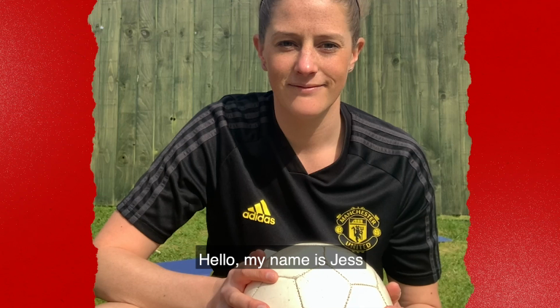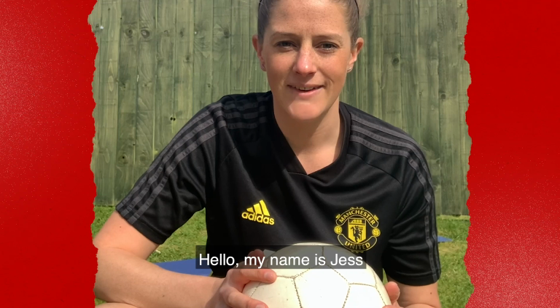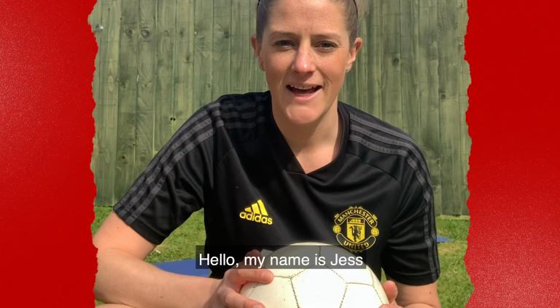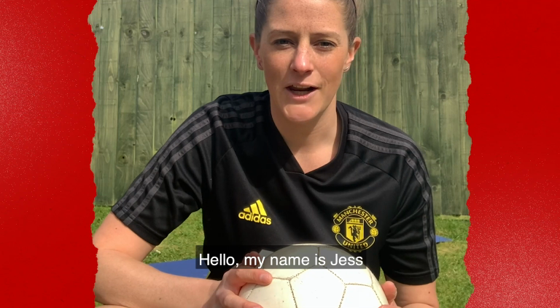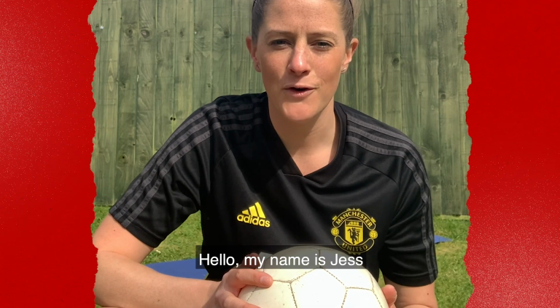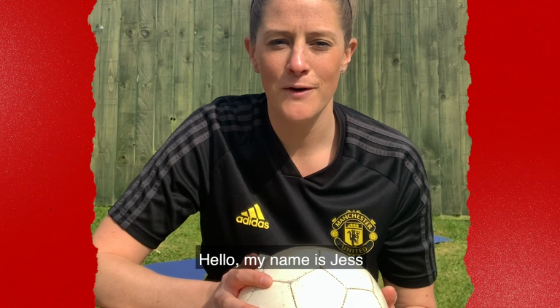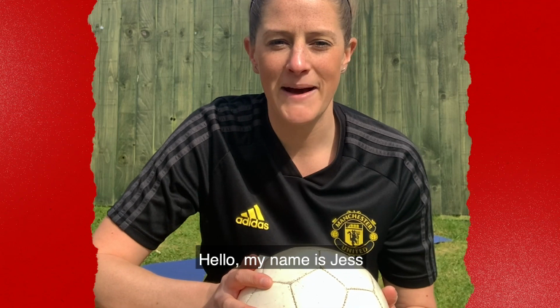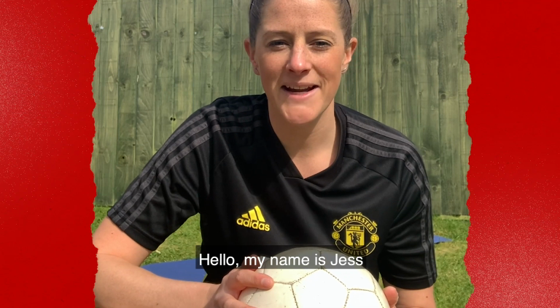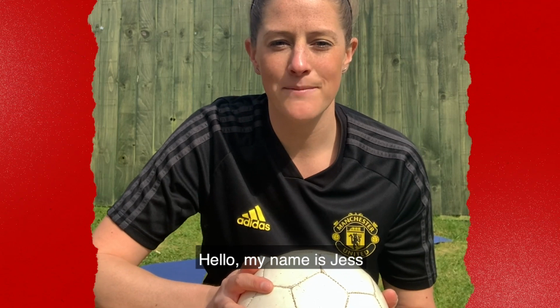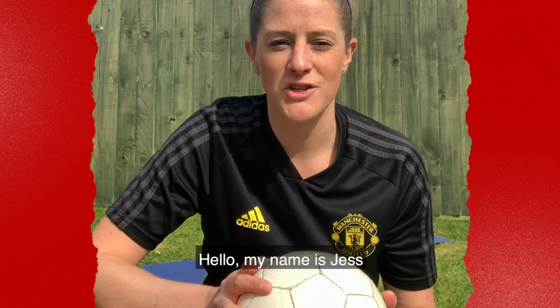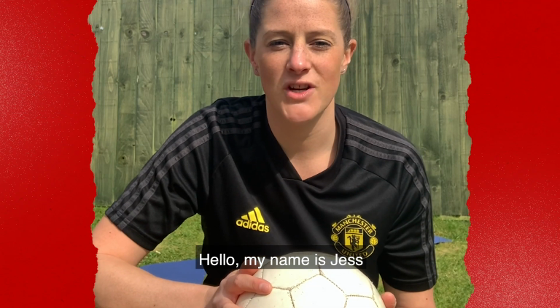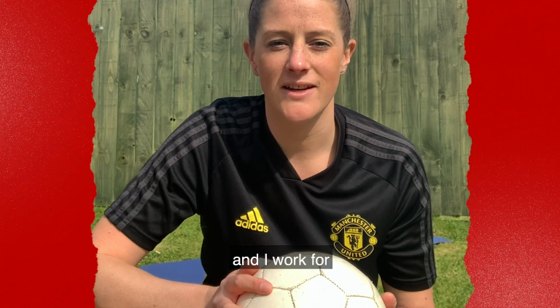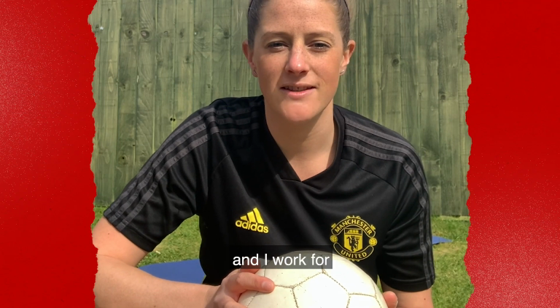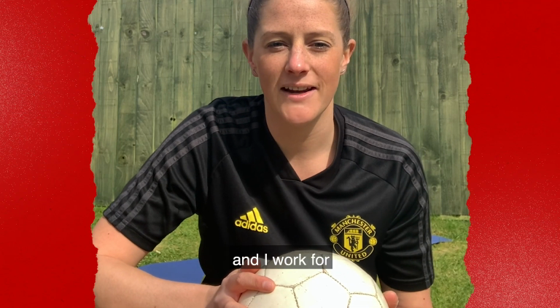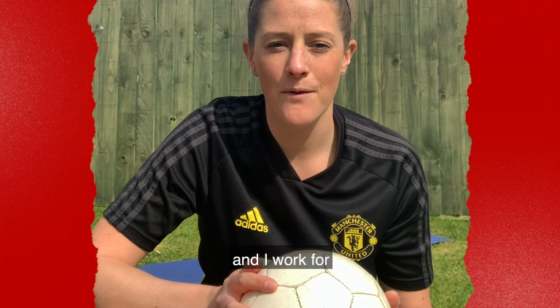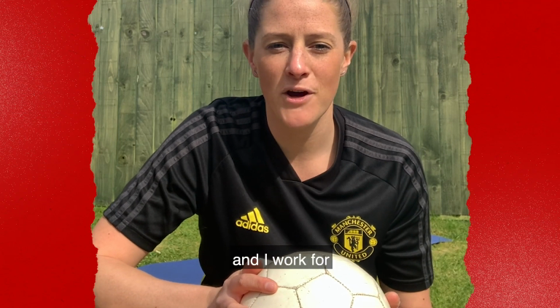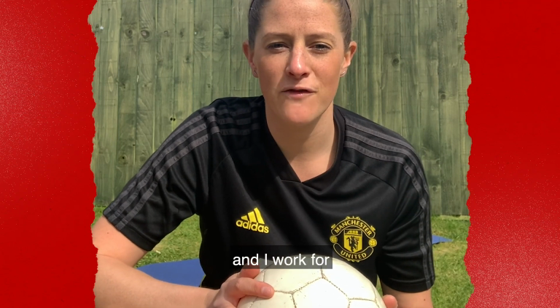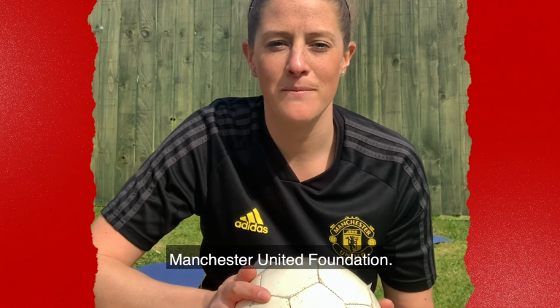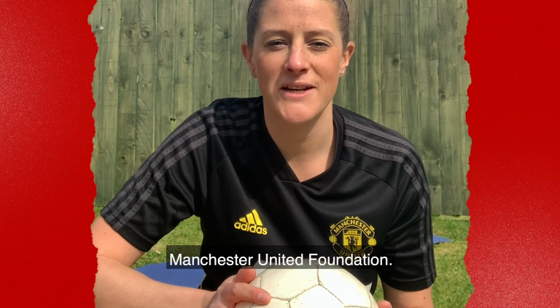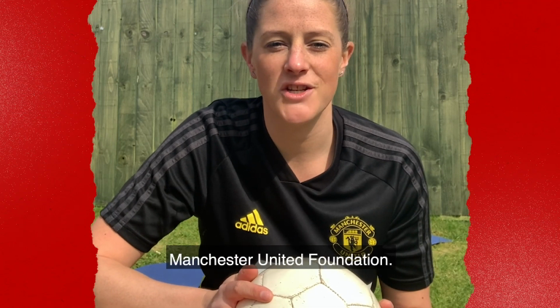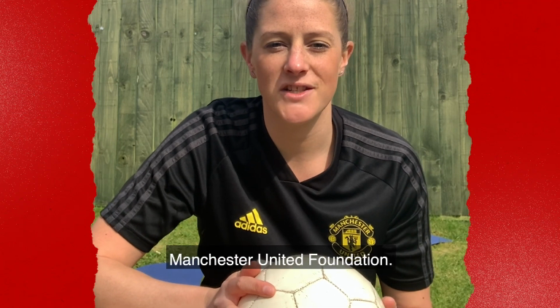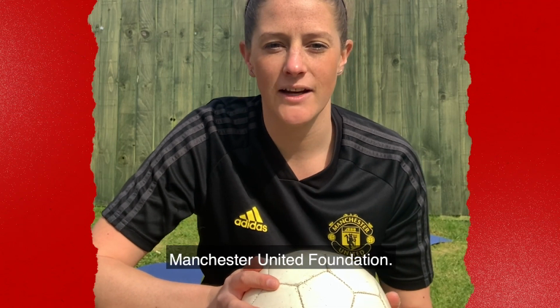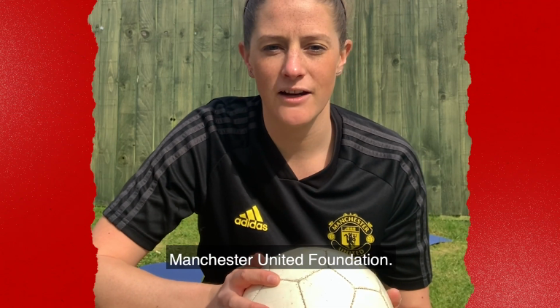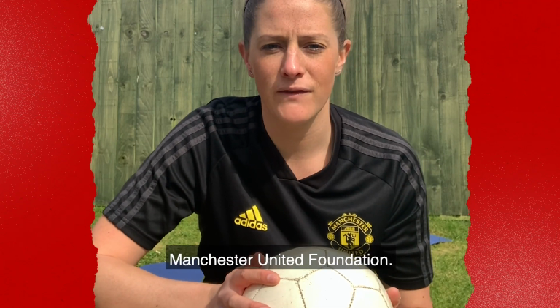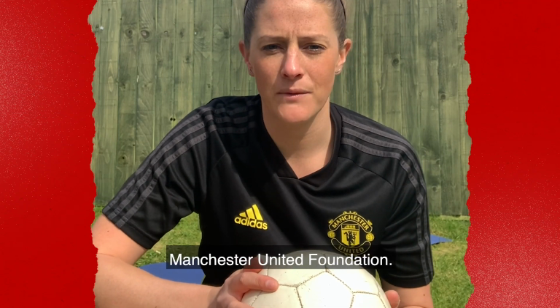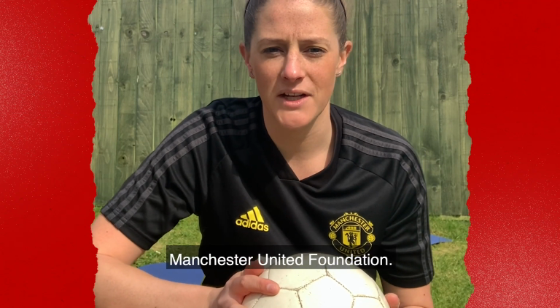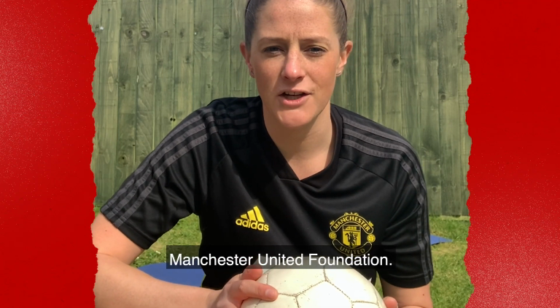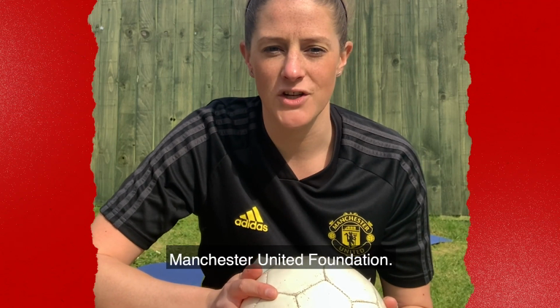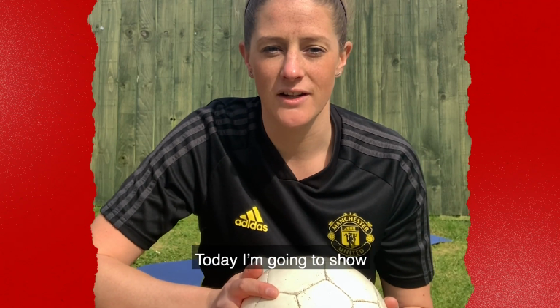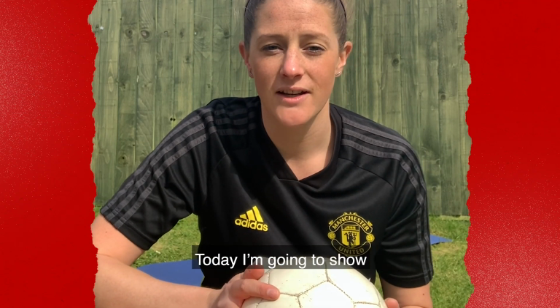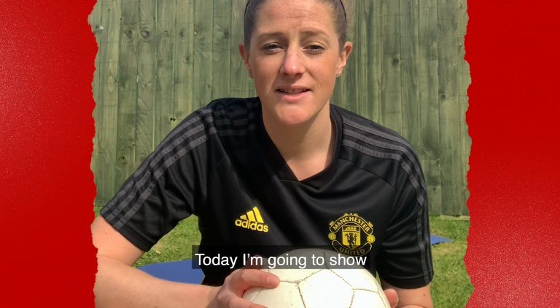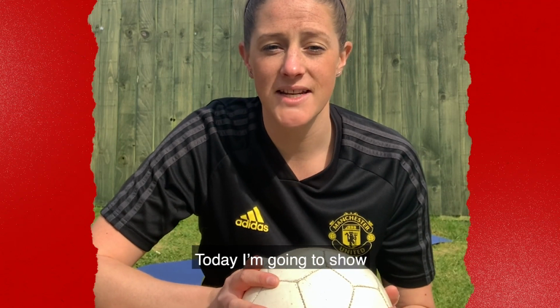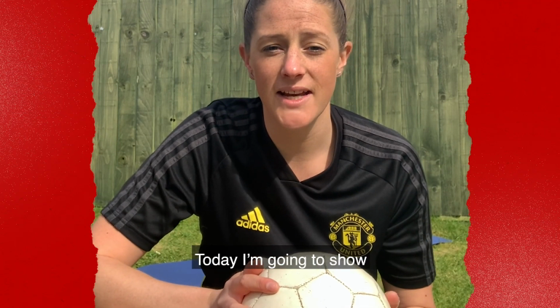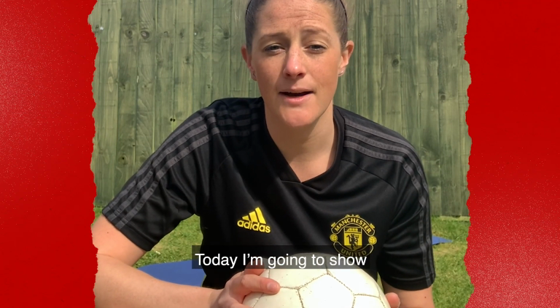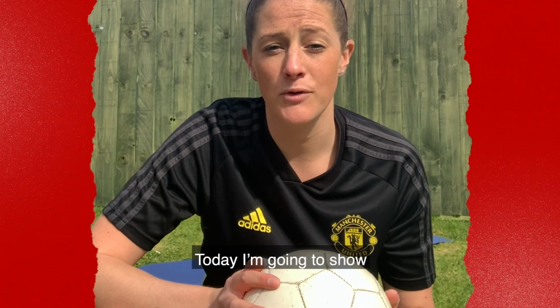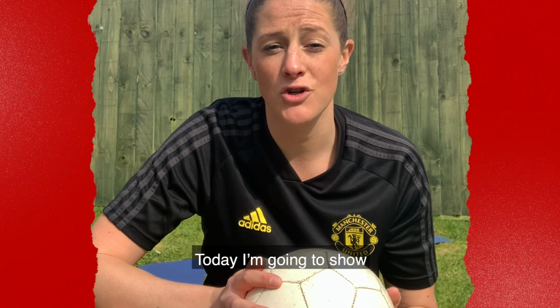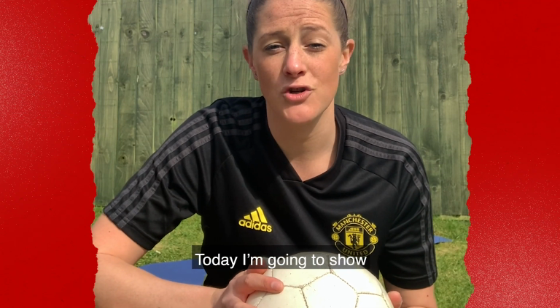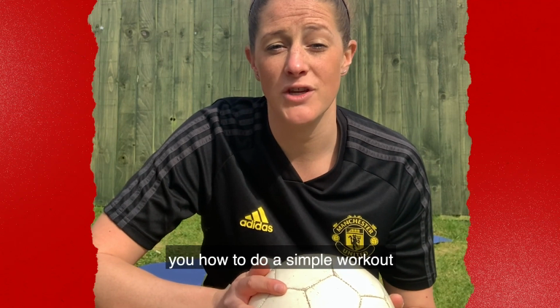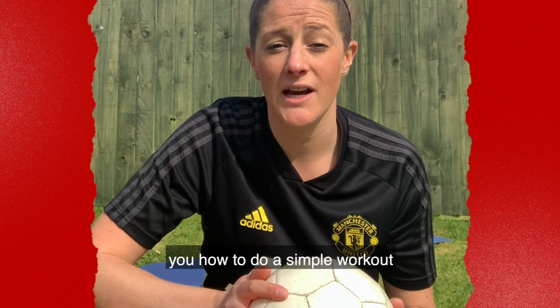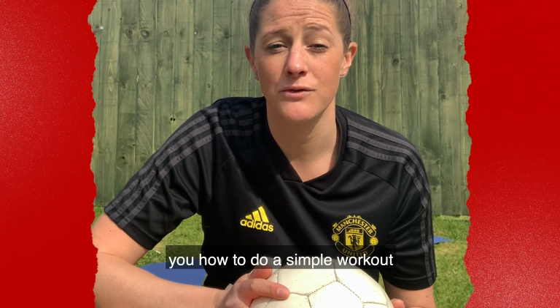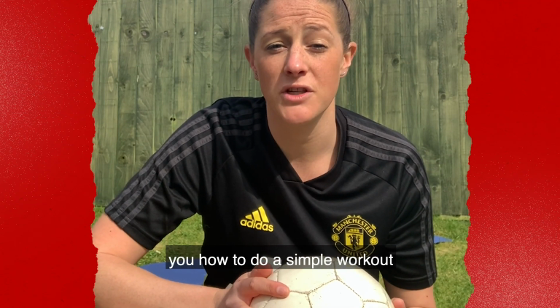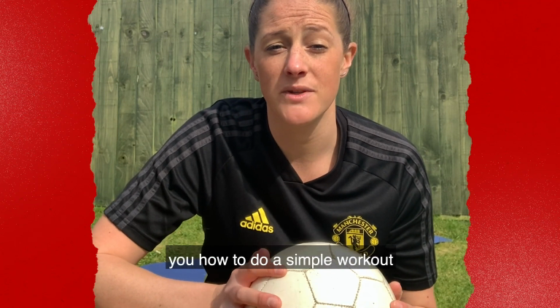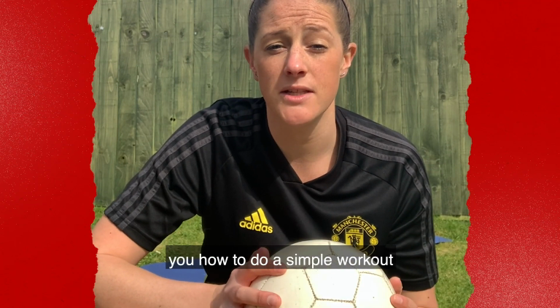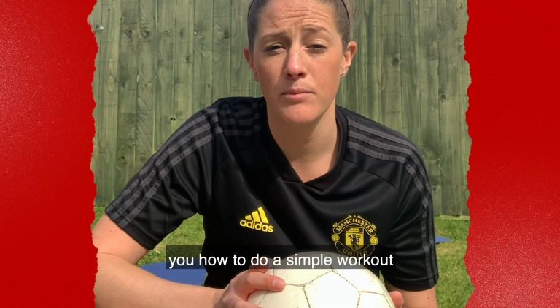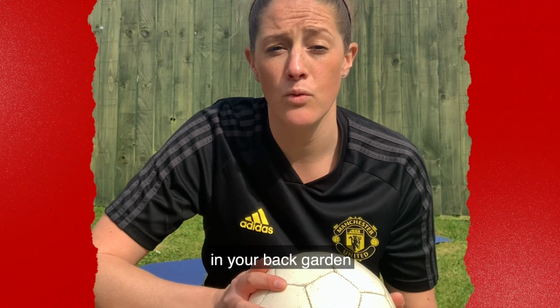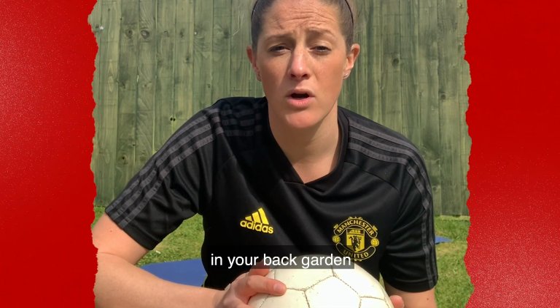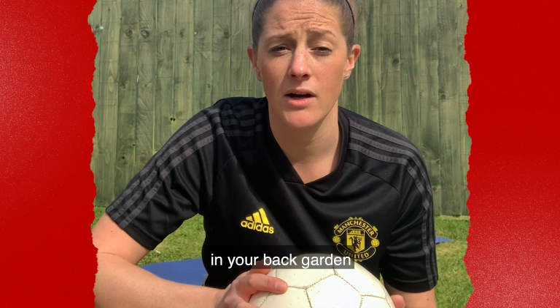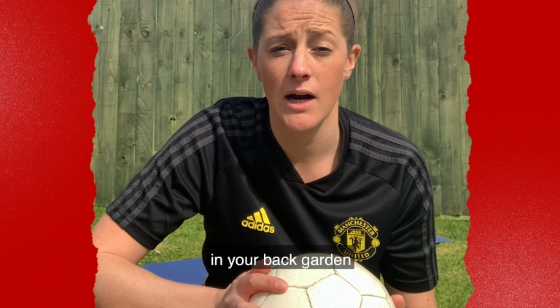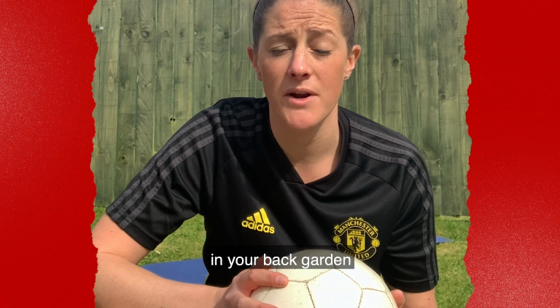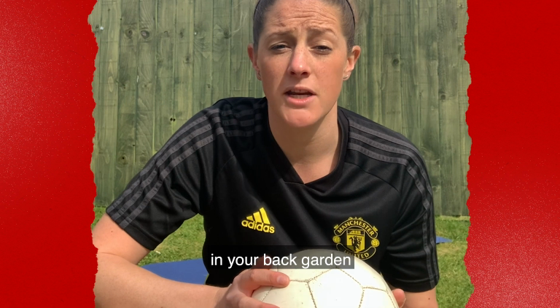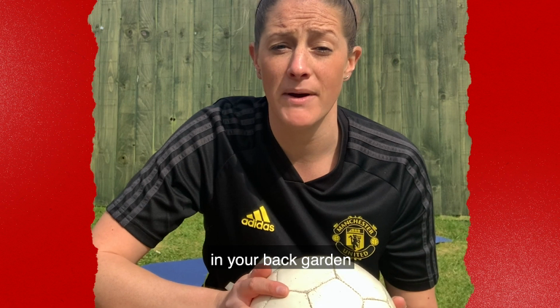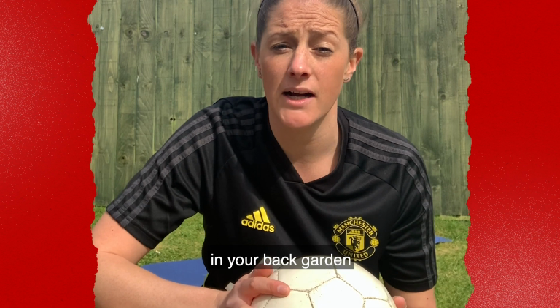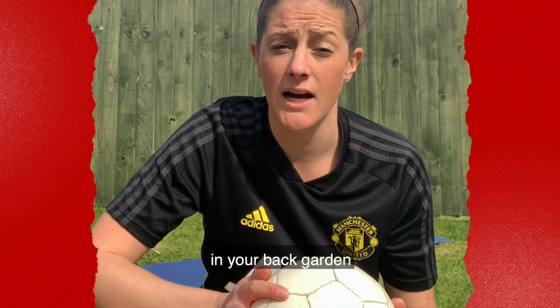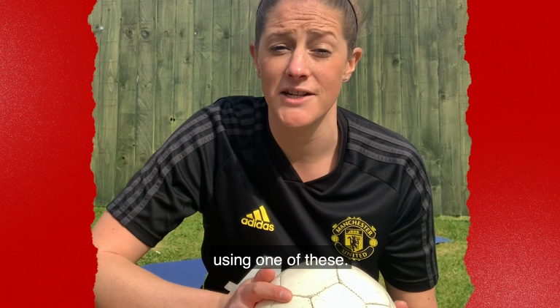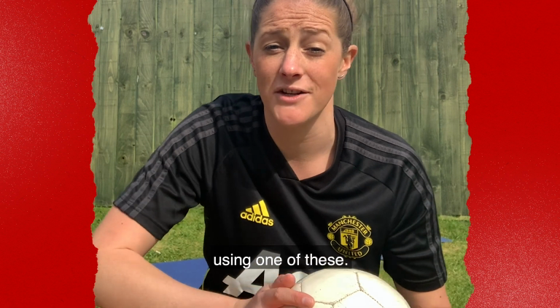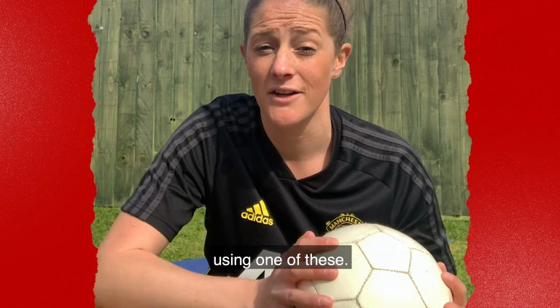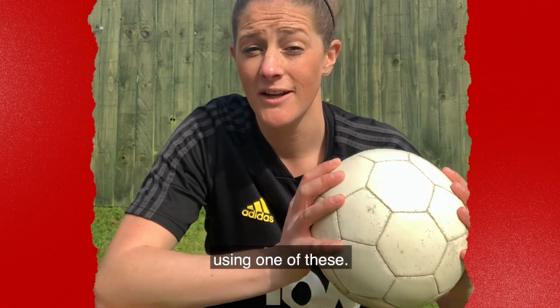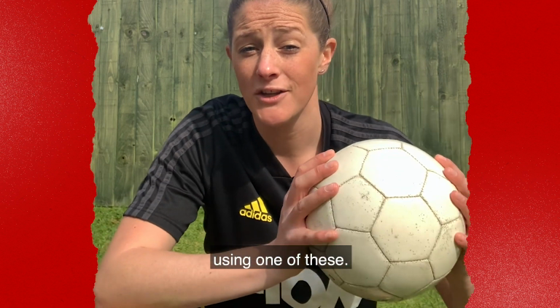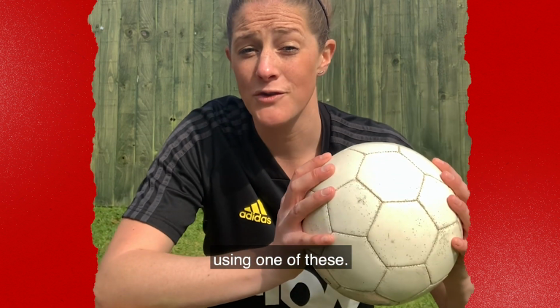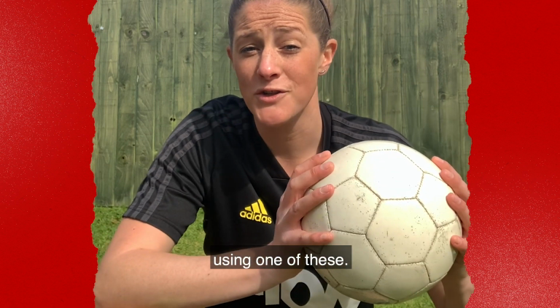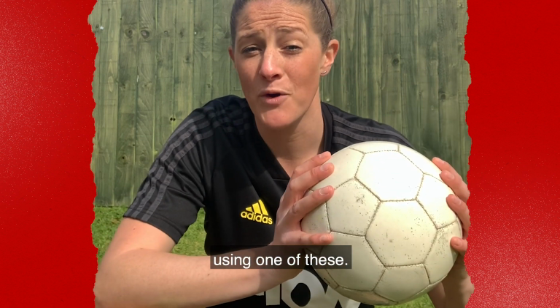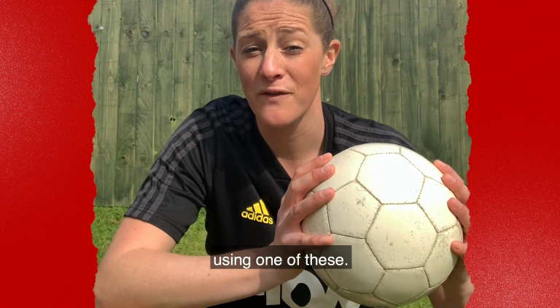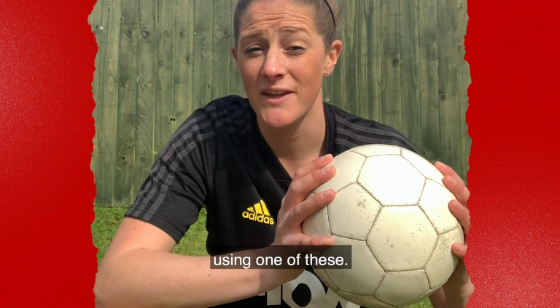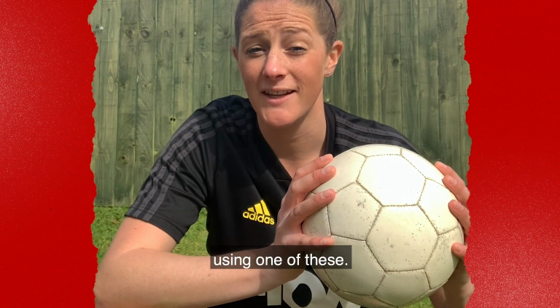Hello, my name is Jess and I work for the Manchester United Foundation. Today I'm going to show you how to do a simple workout in your back garden using one of these.